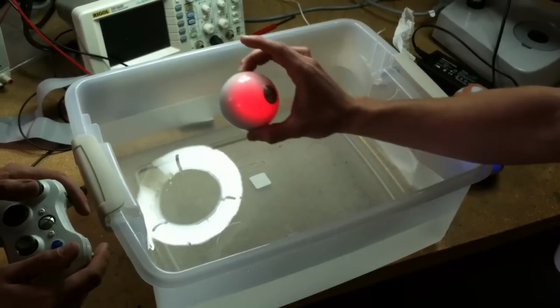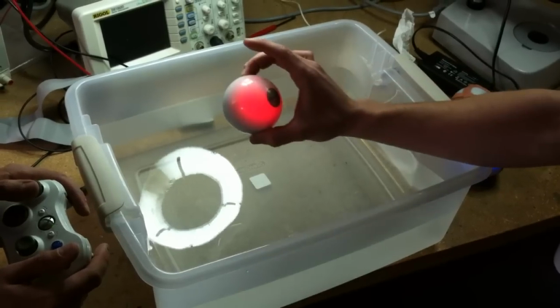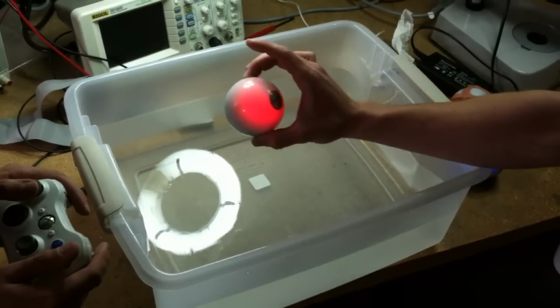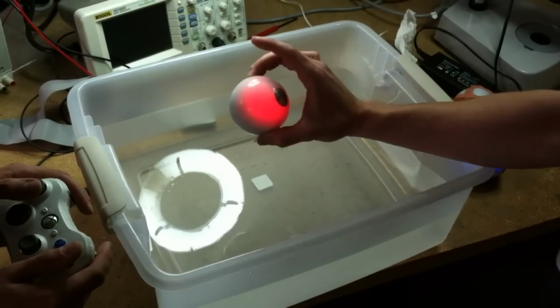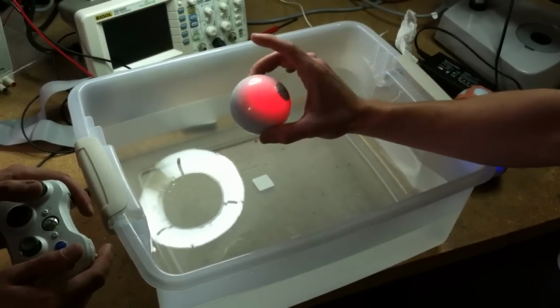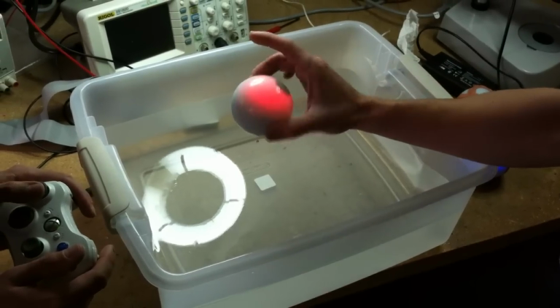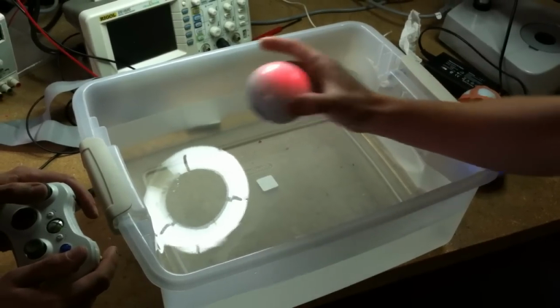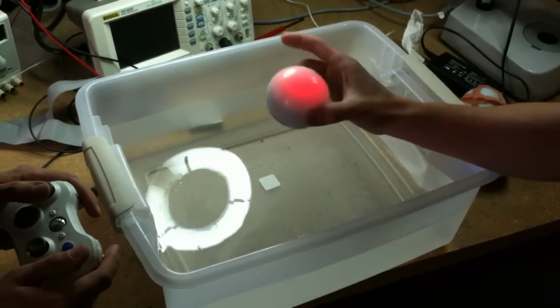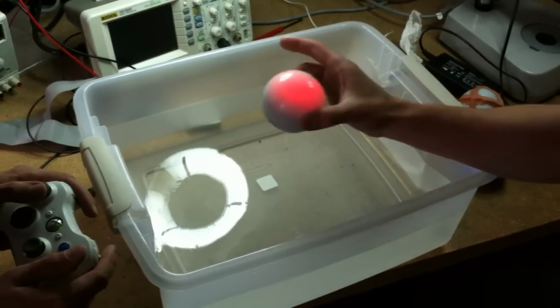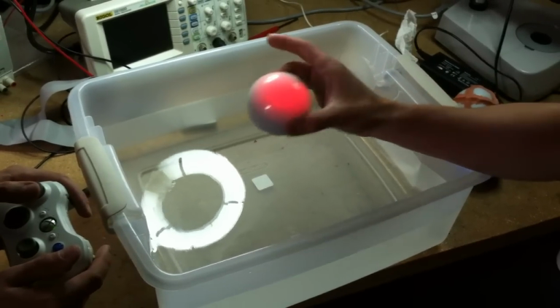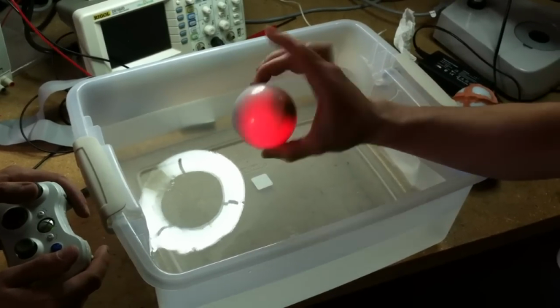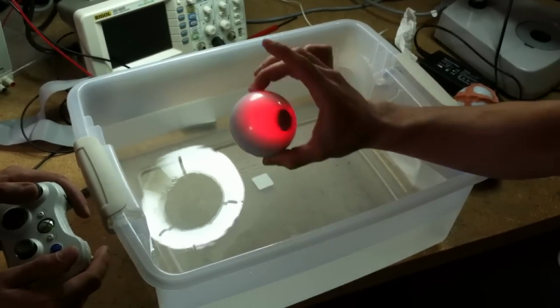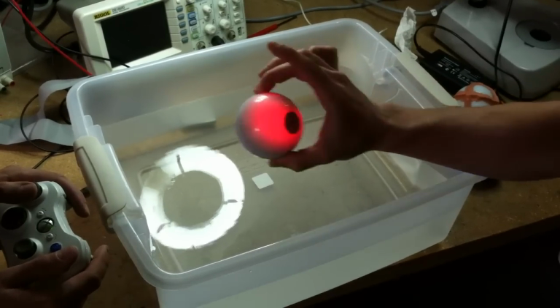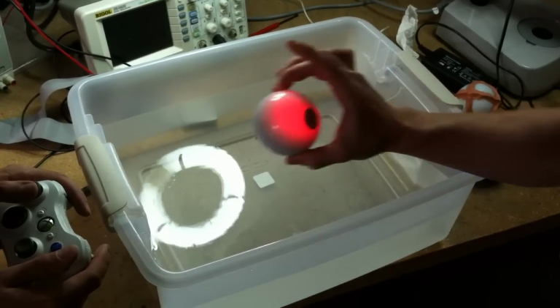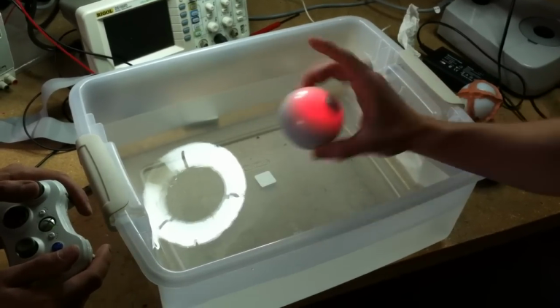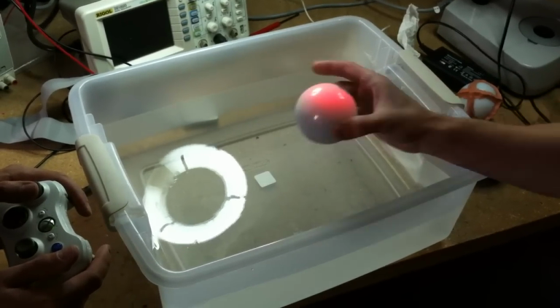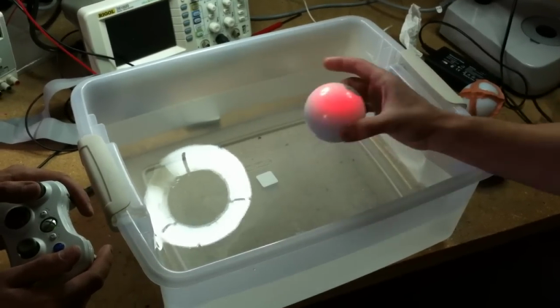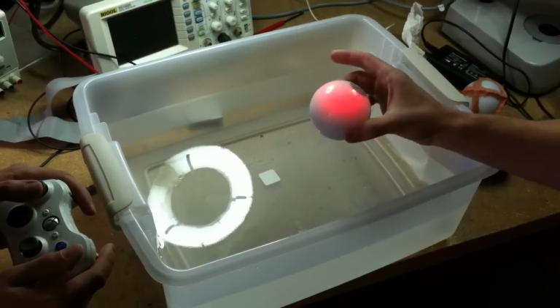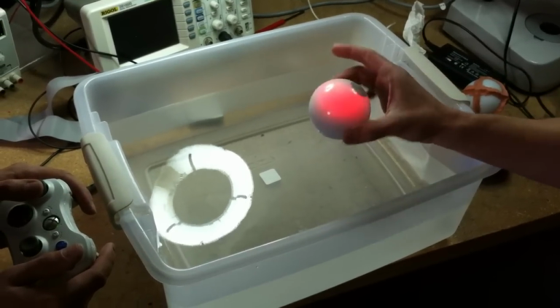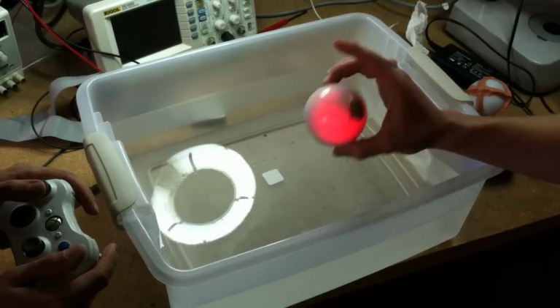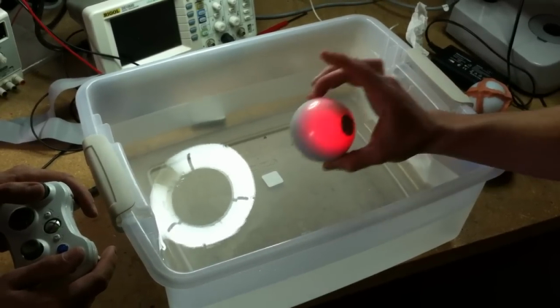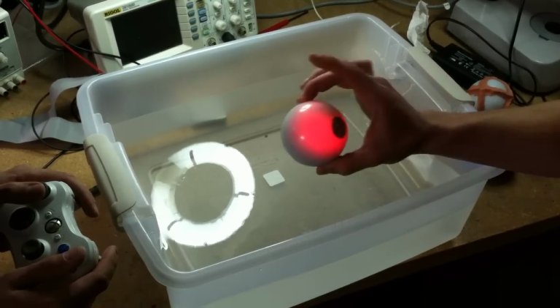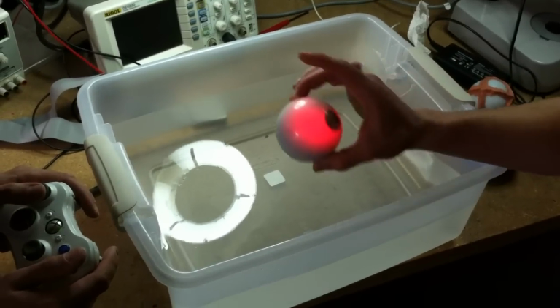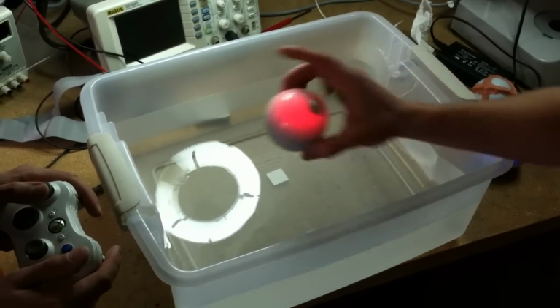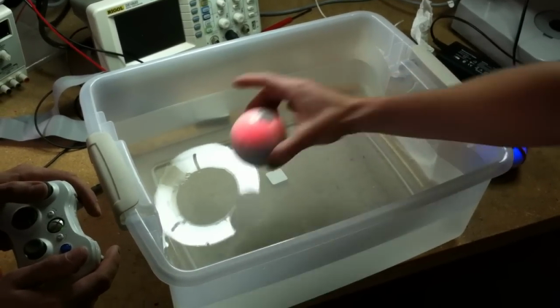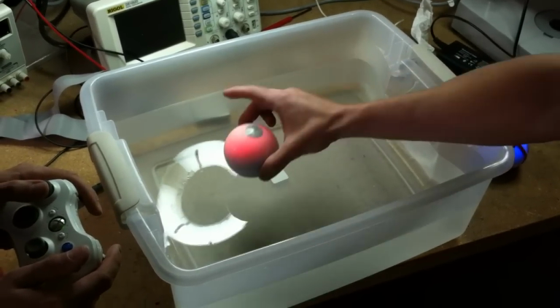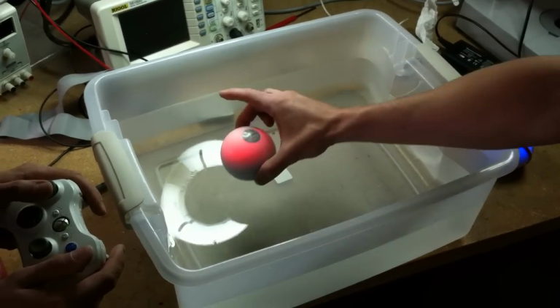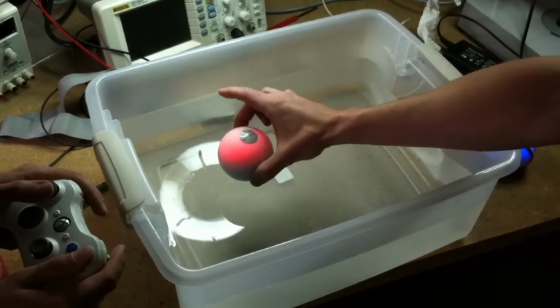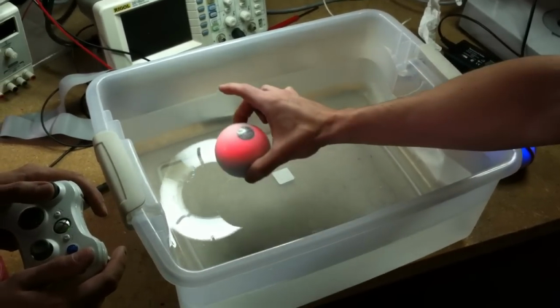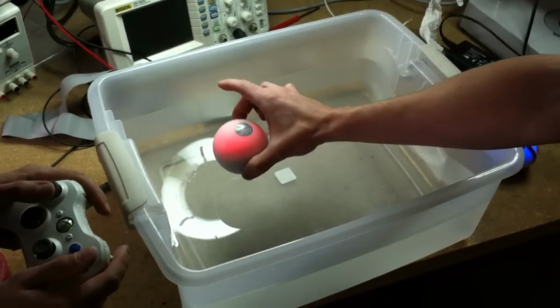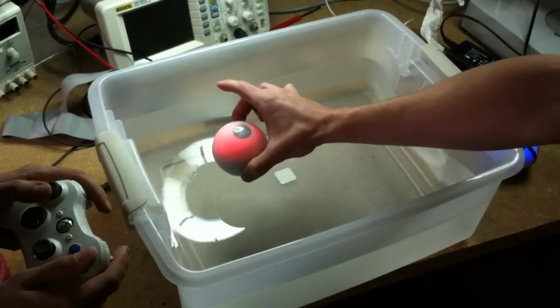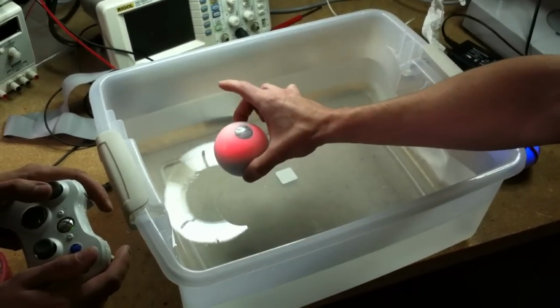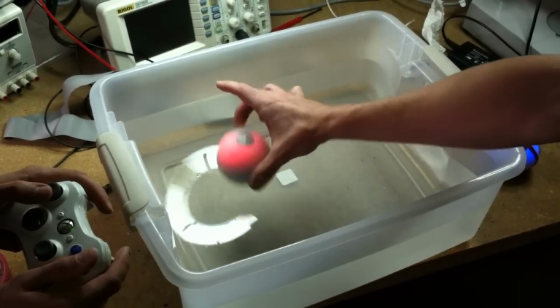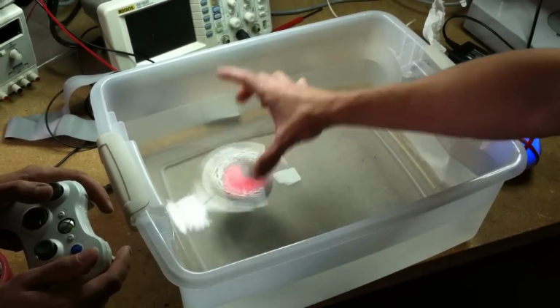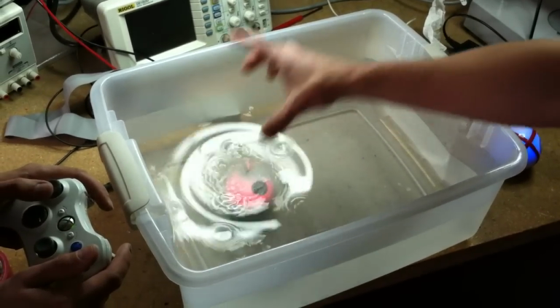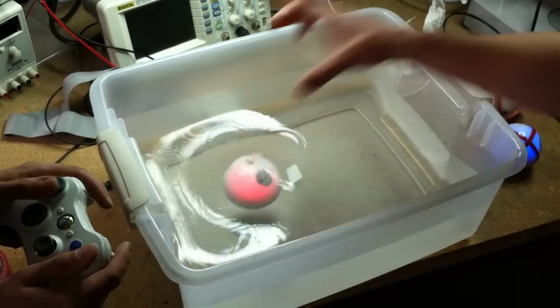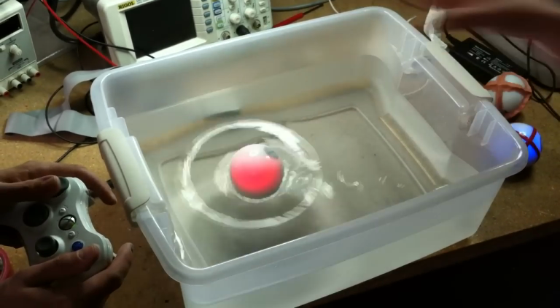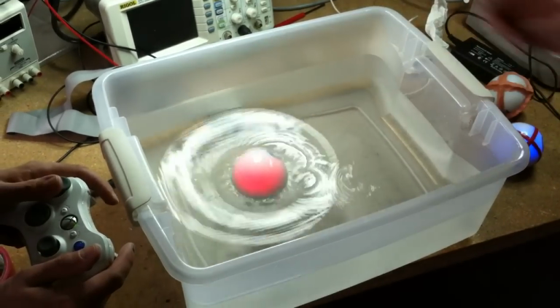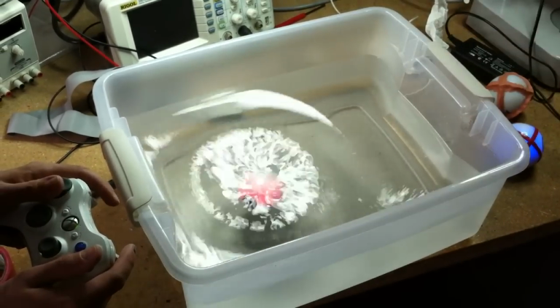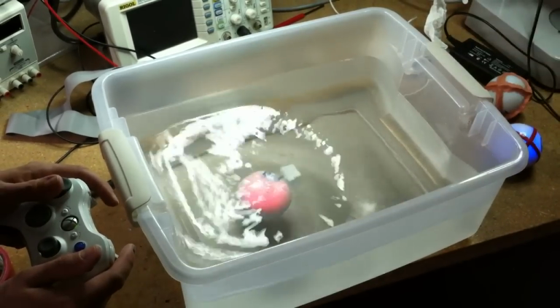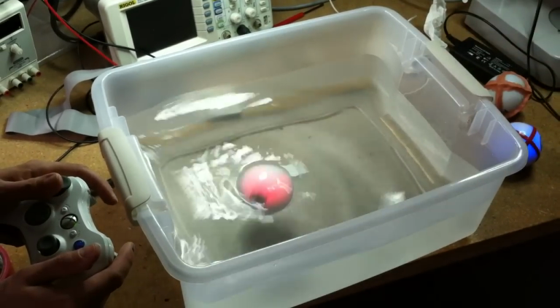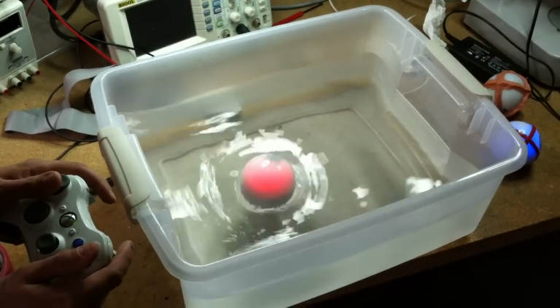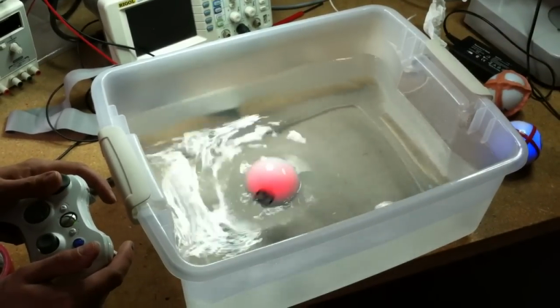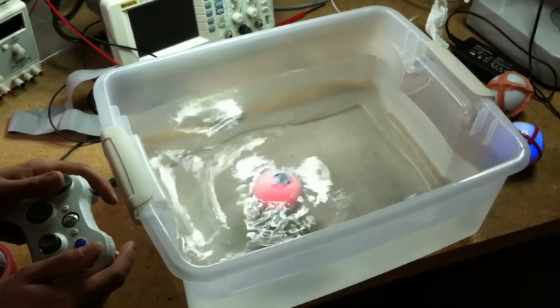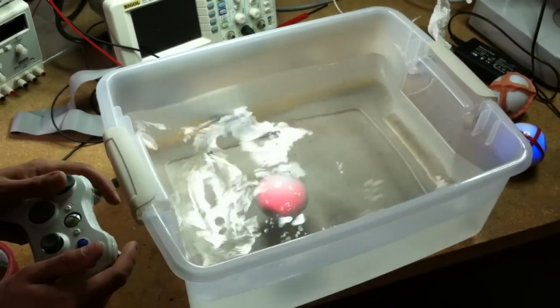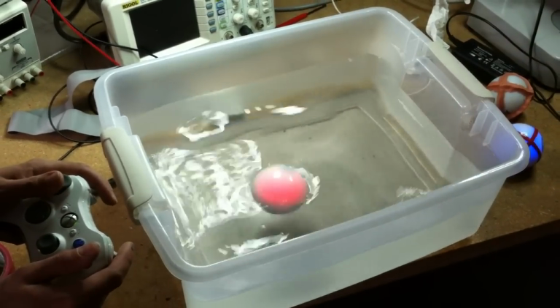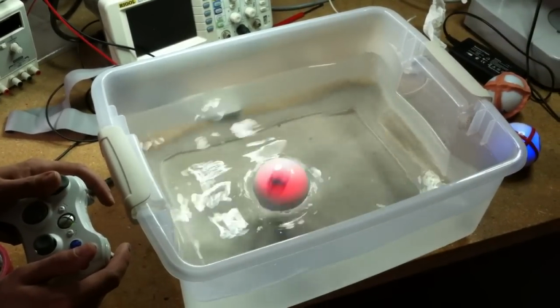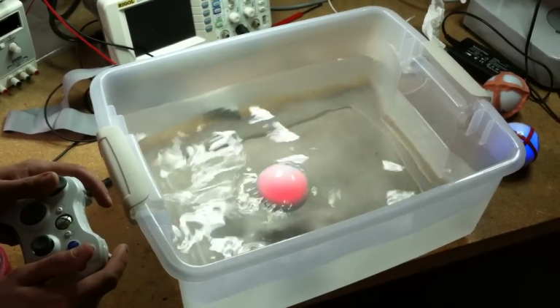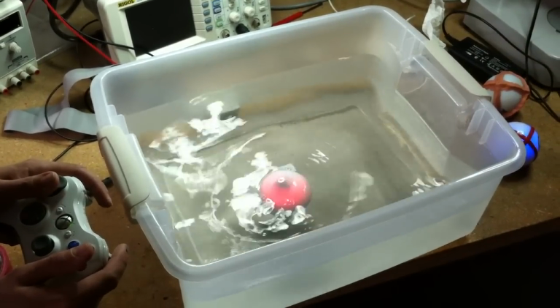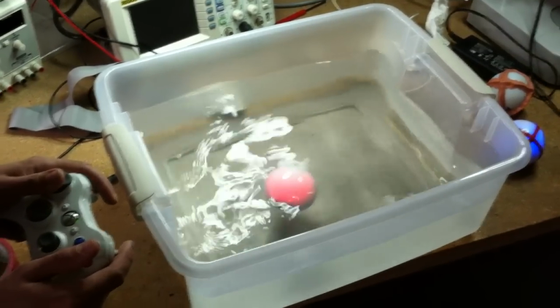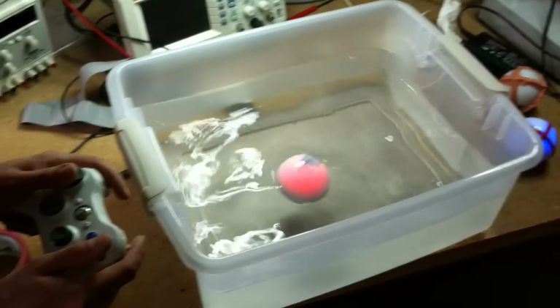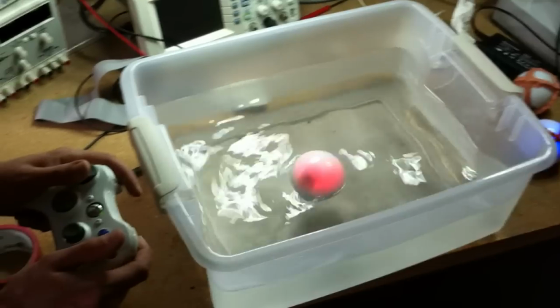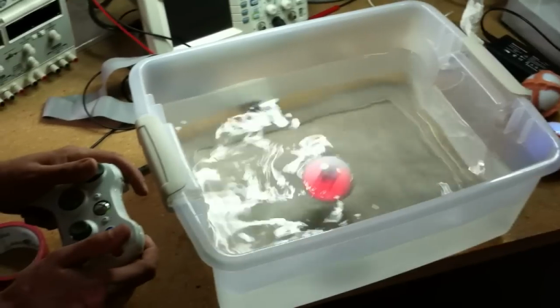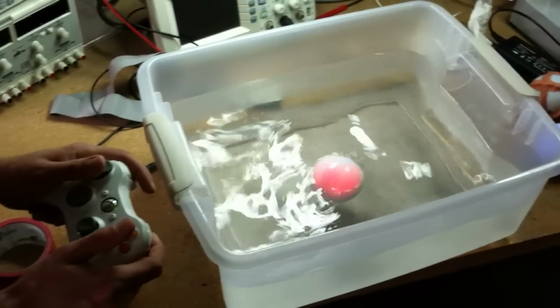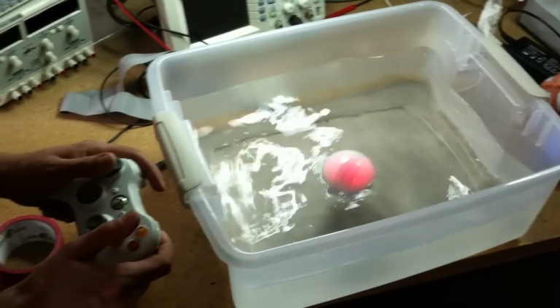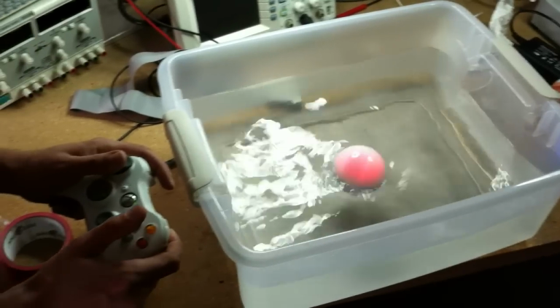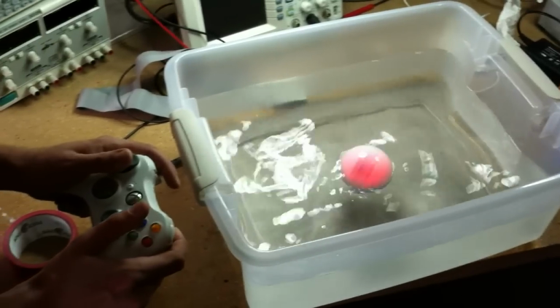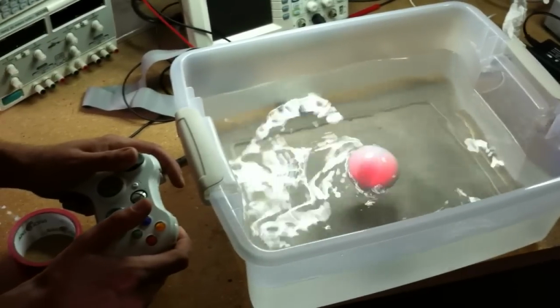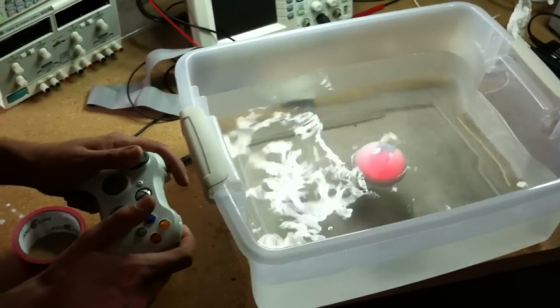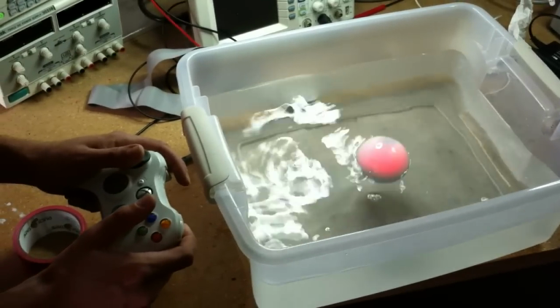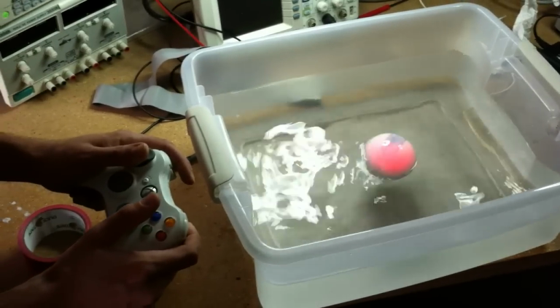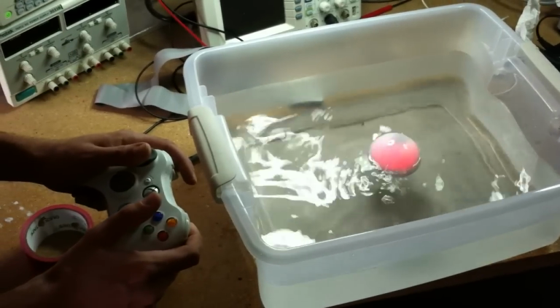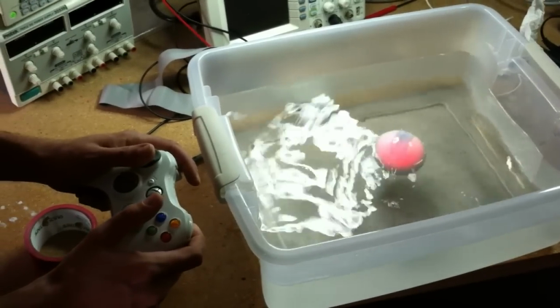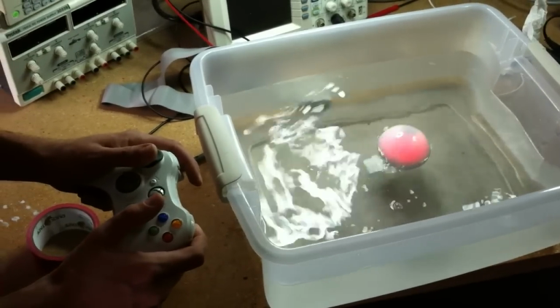This is a Sphero. This is a Sphero in water. This is a Sphero being controlled in water.